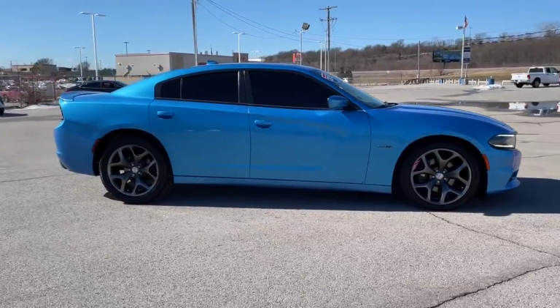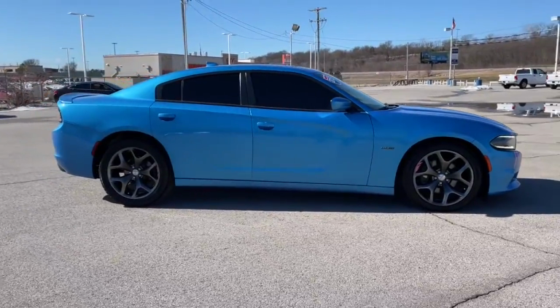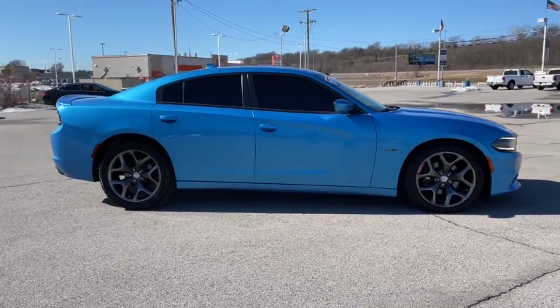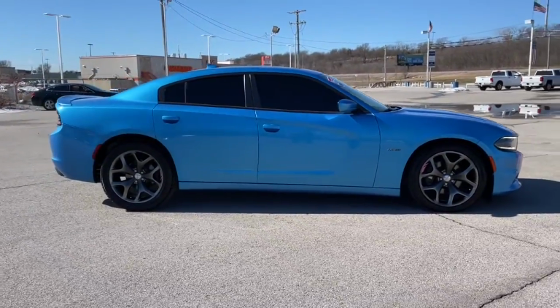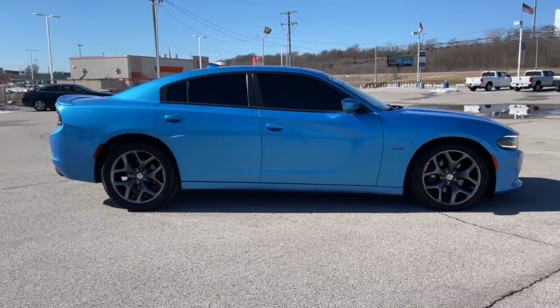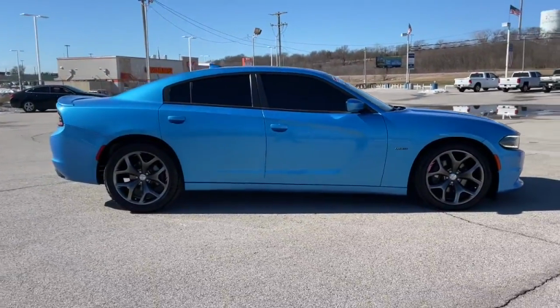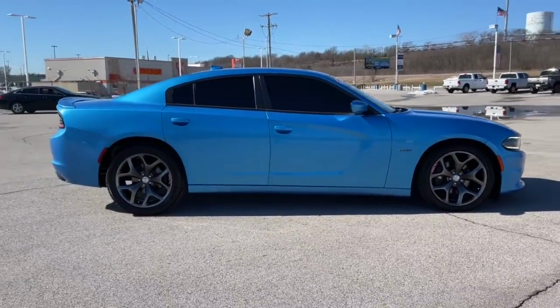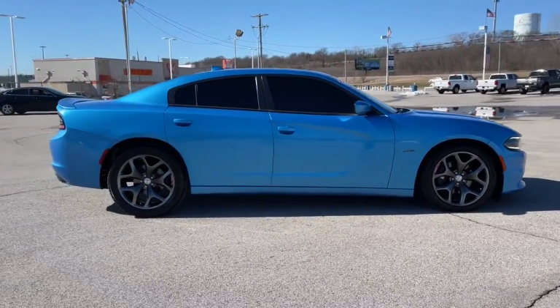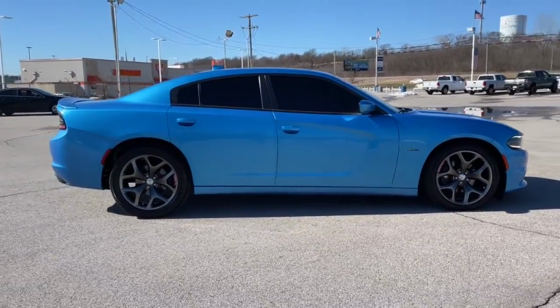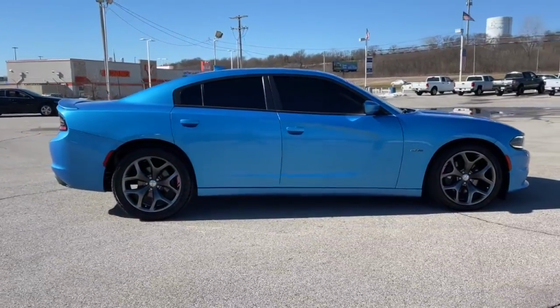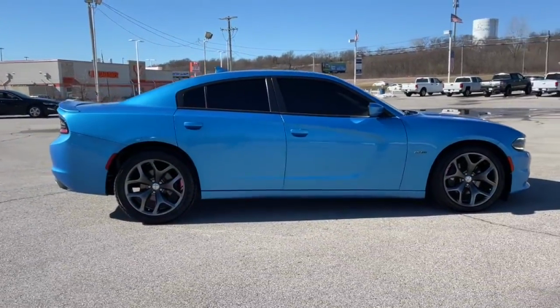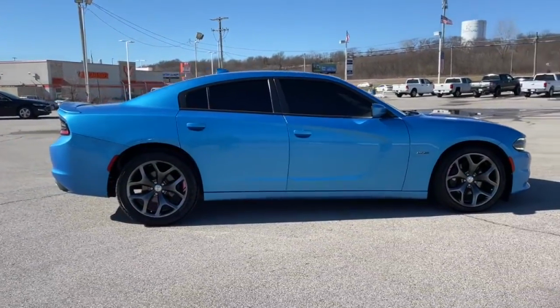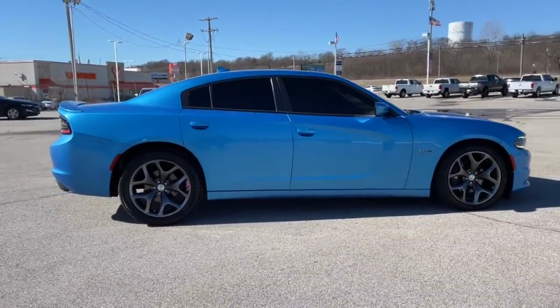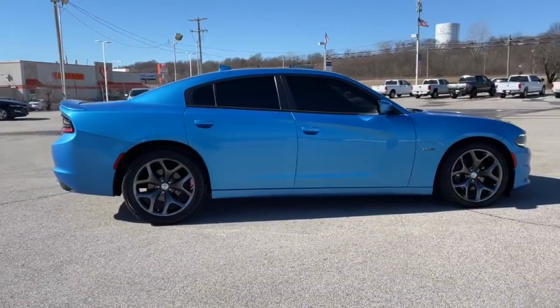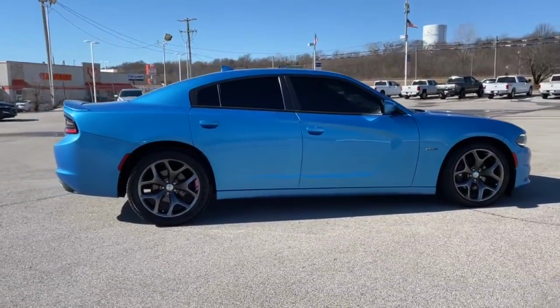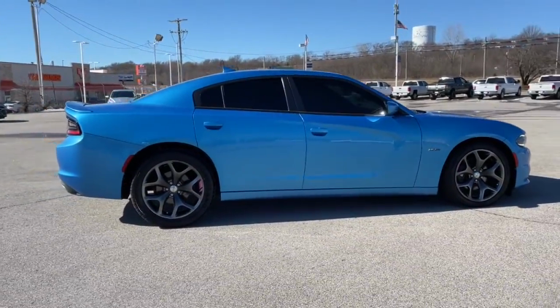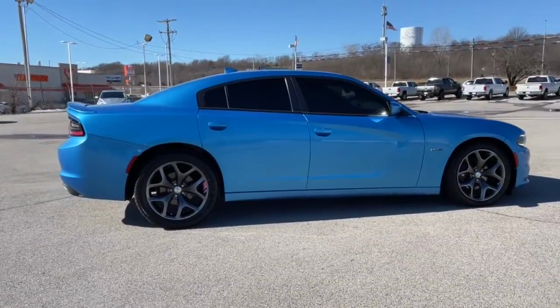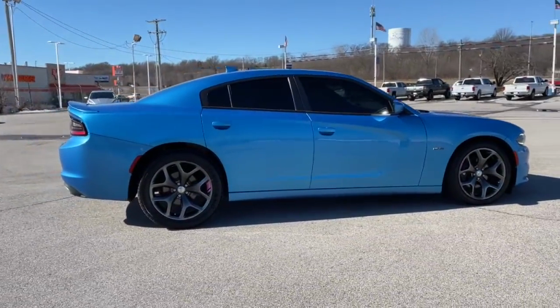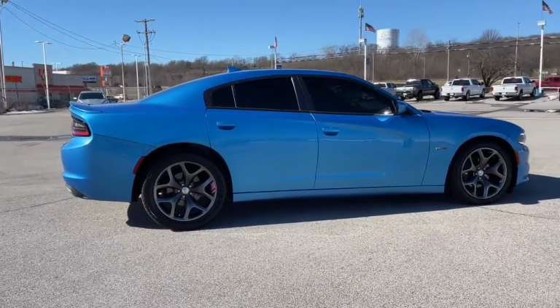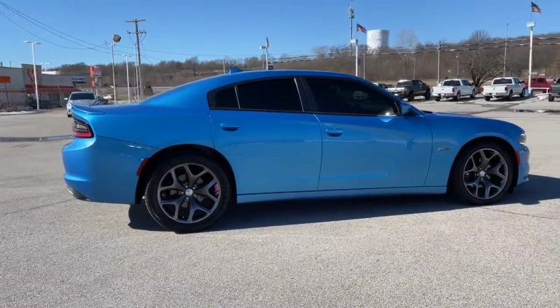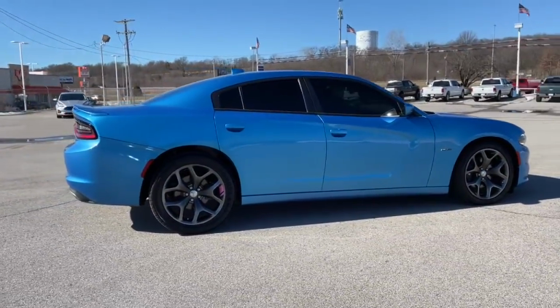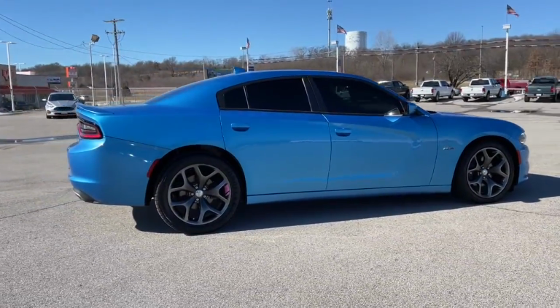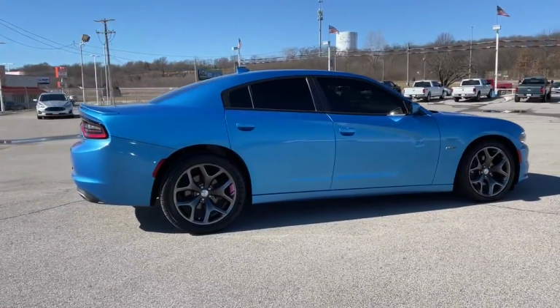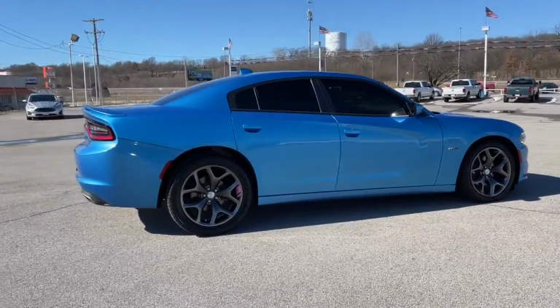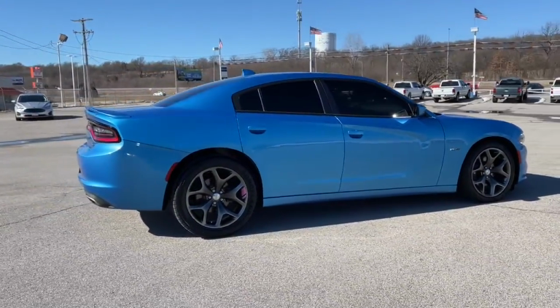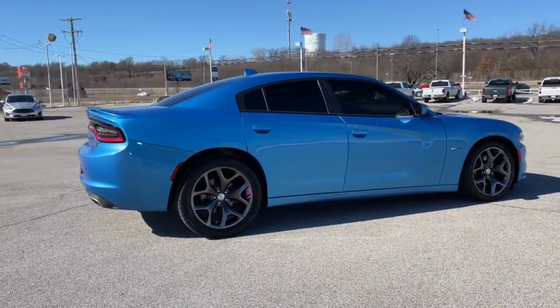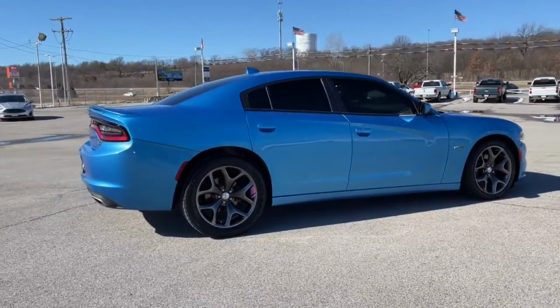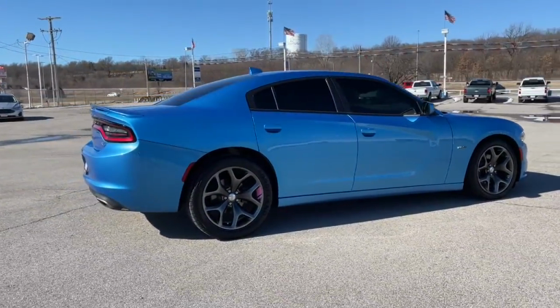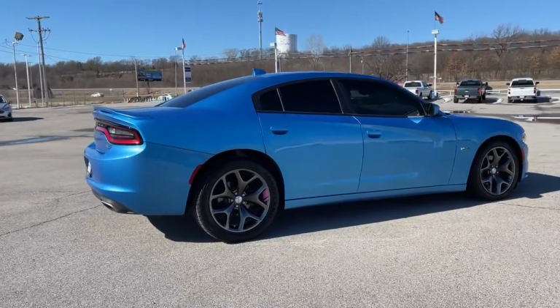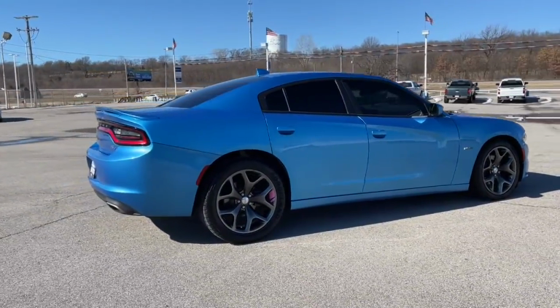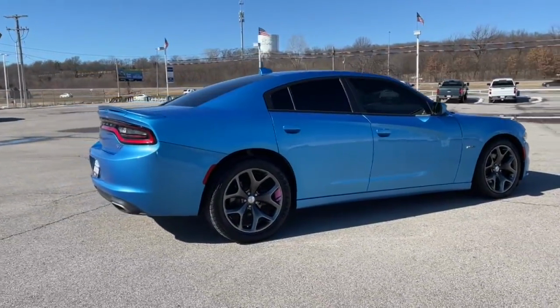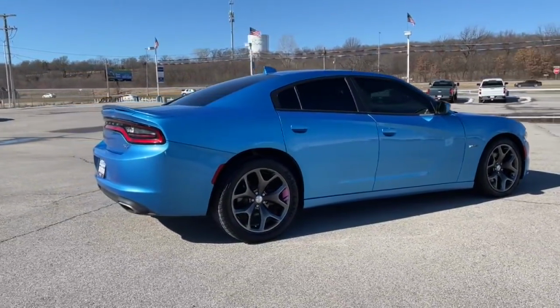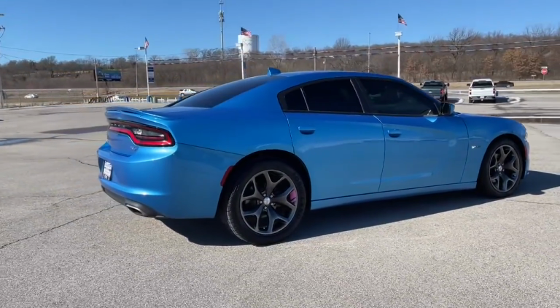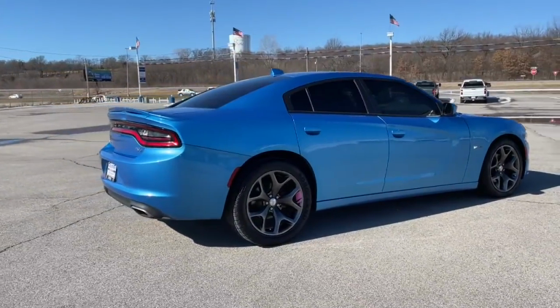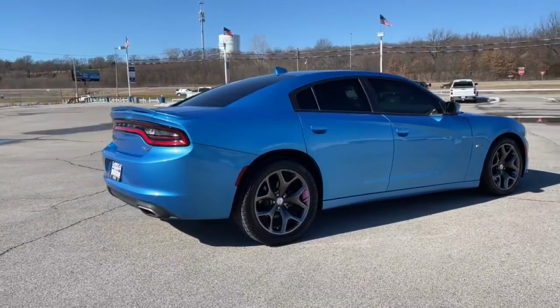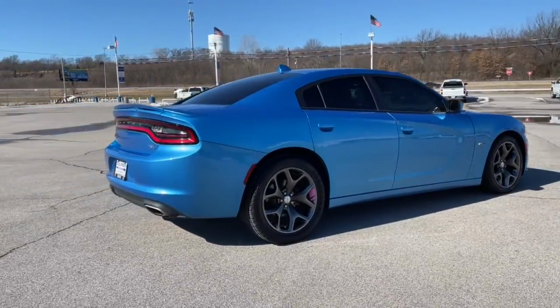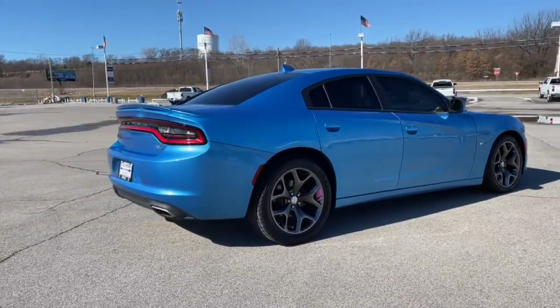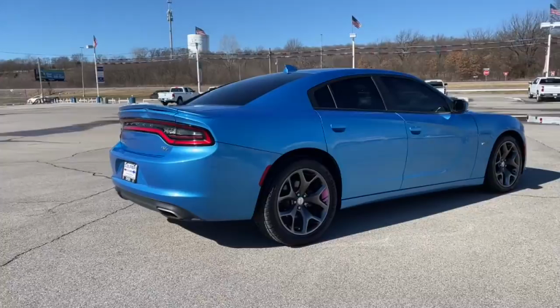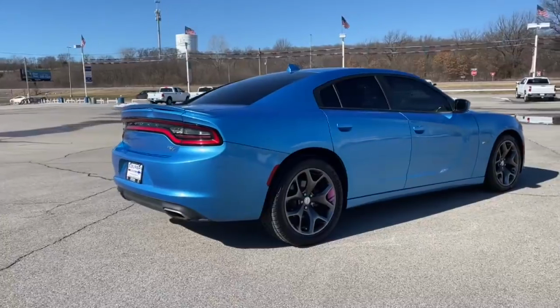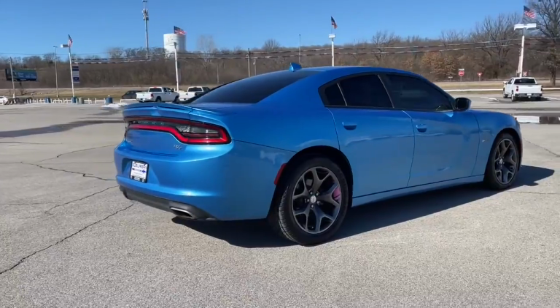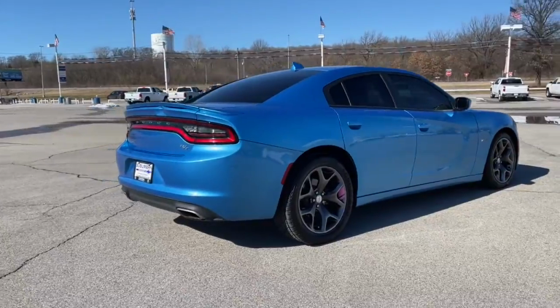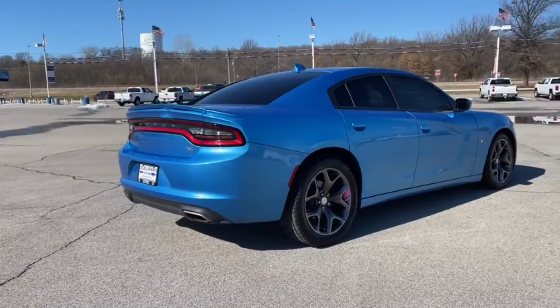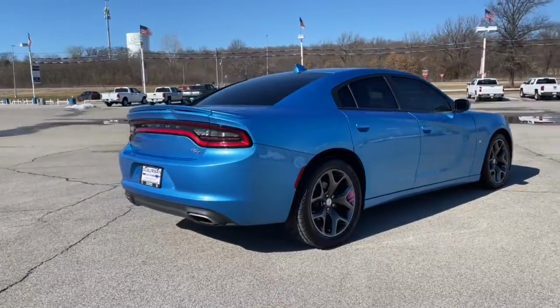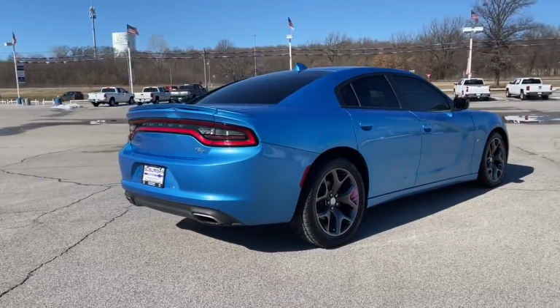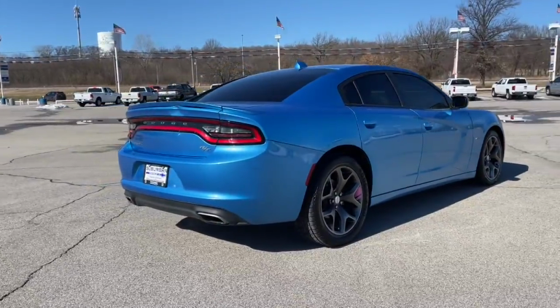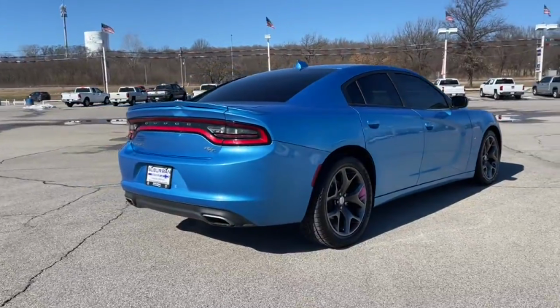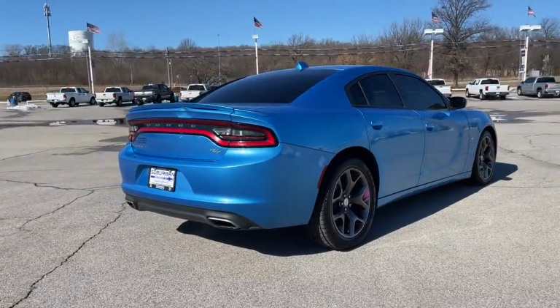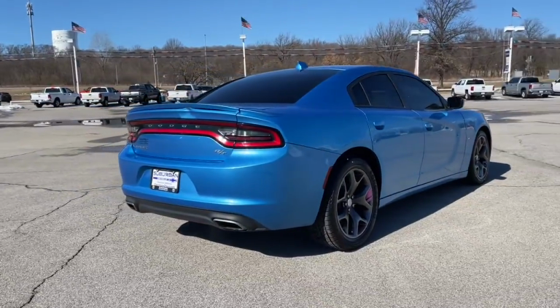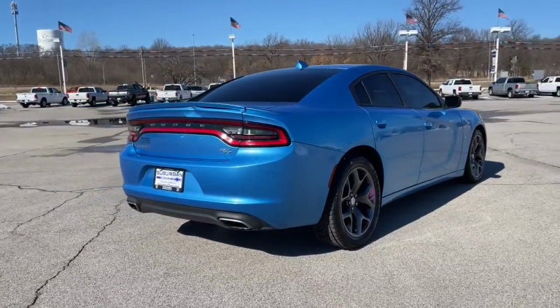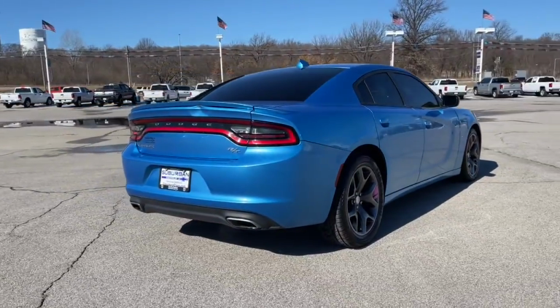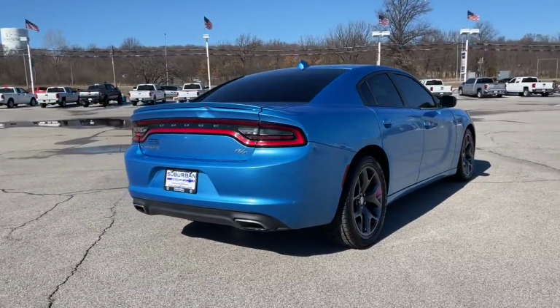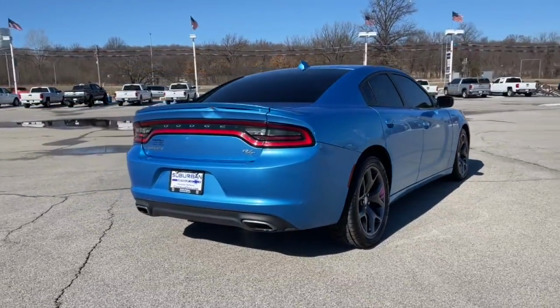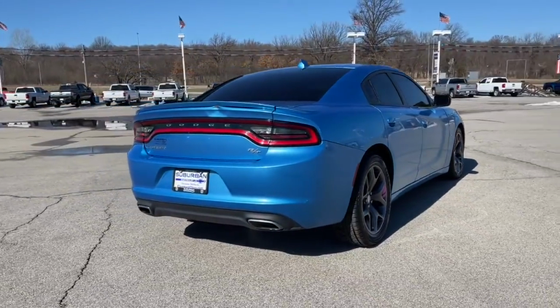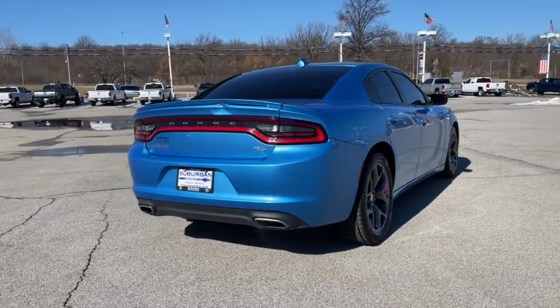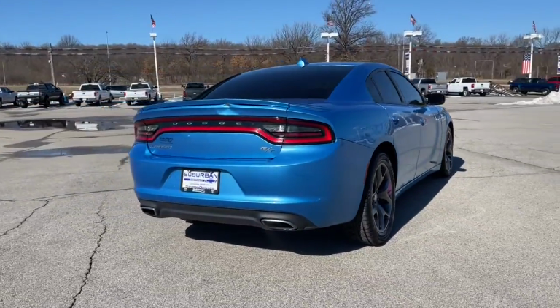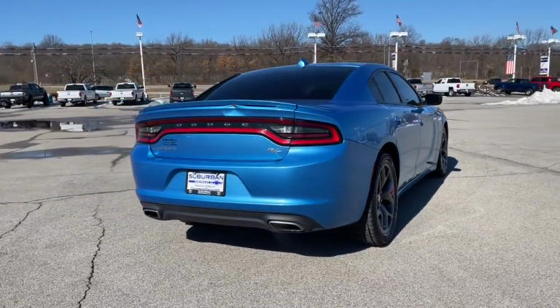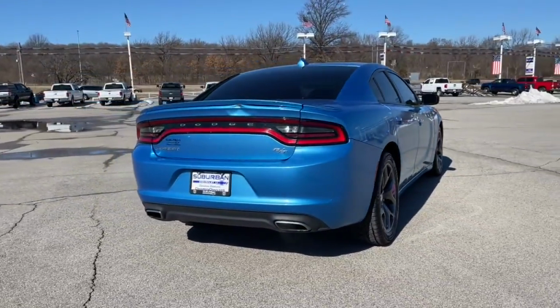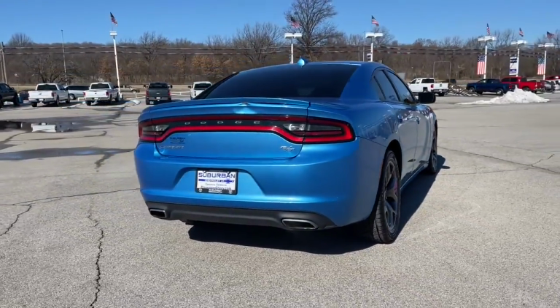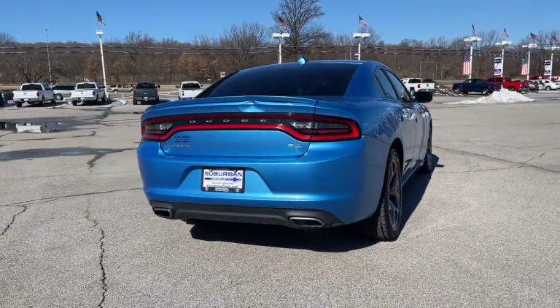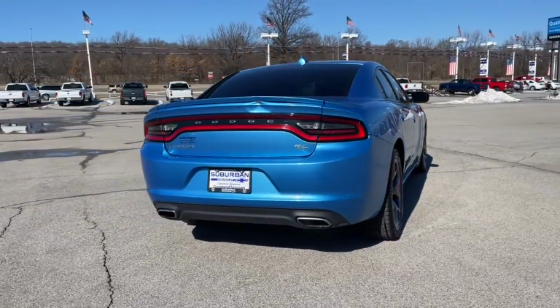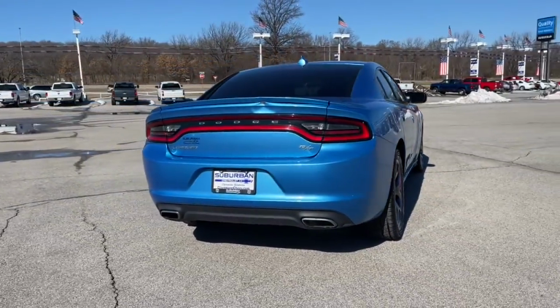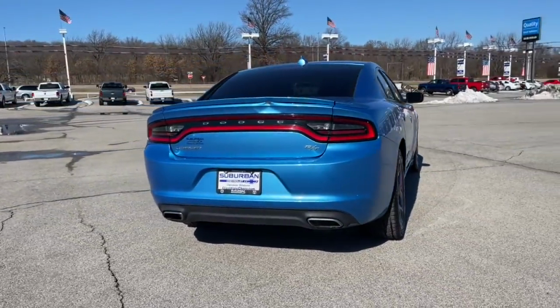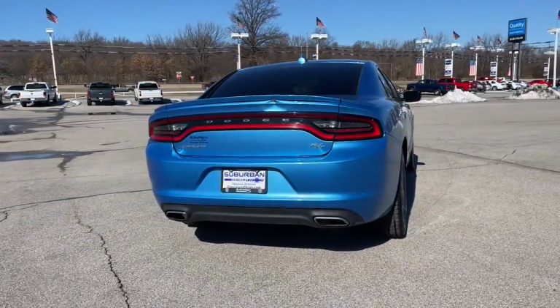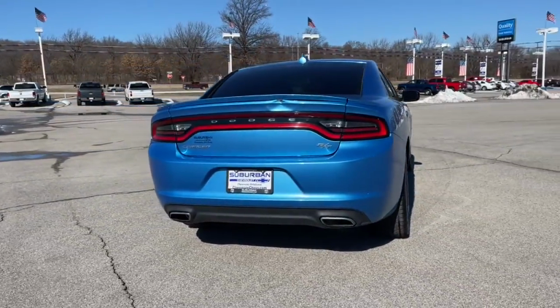The Charger delivers all the power and excitement you want in a muscle car, and the safety features and convenience you need for the daily drive.